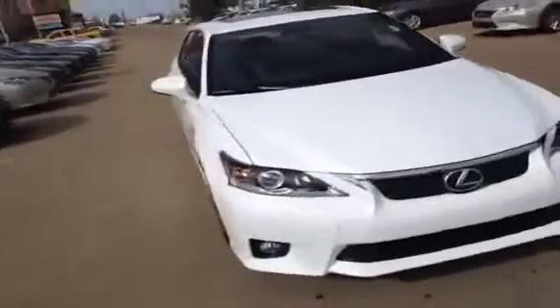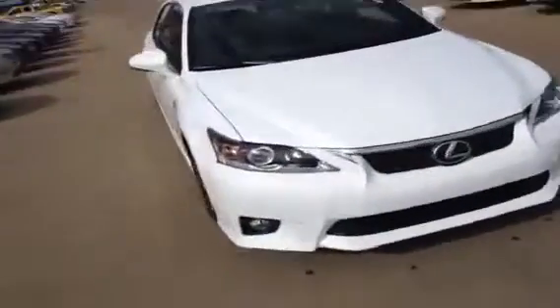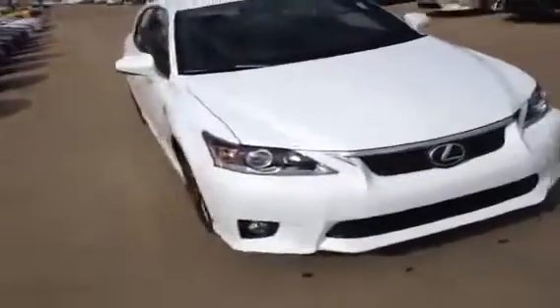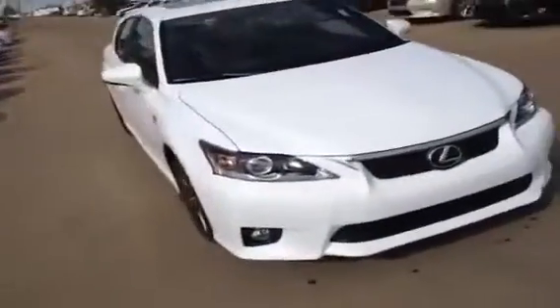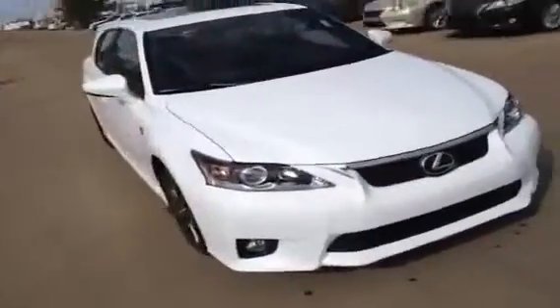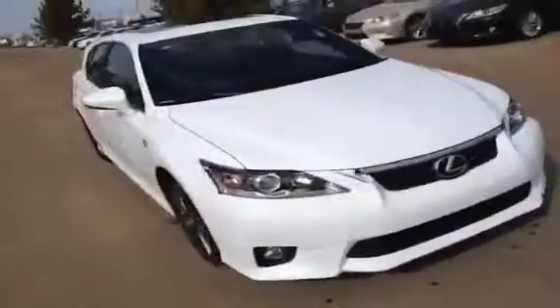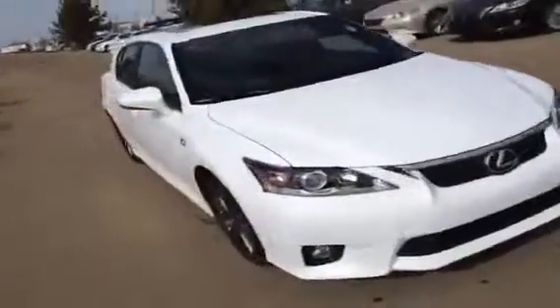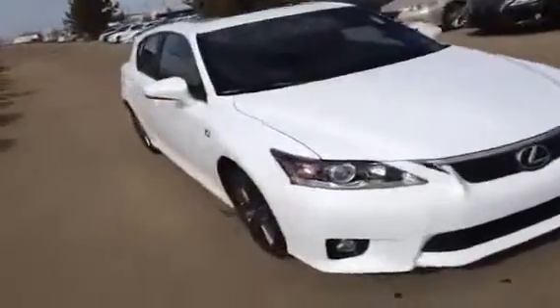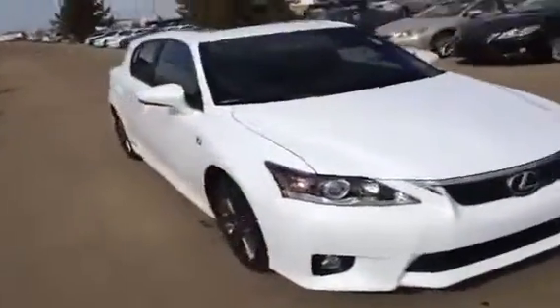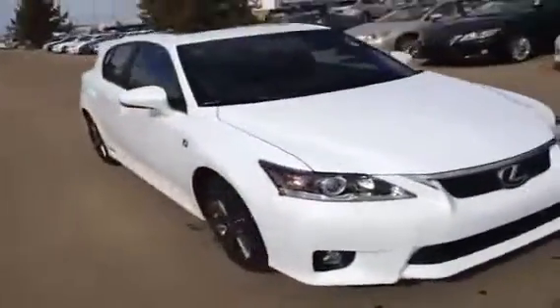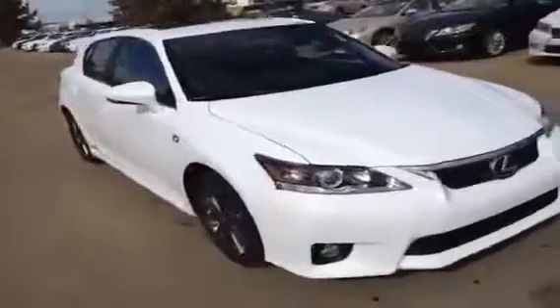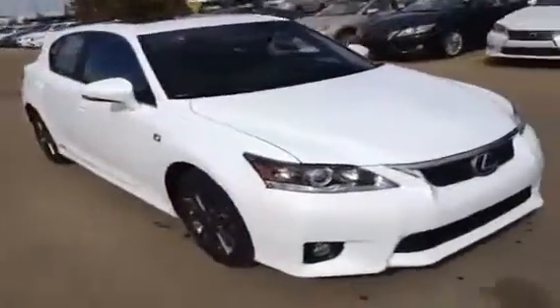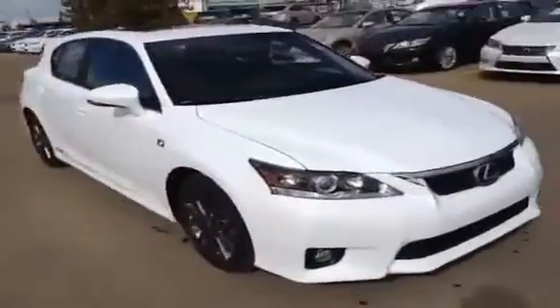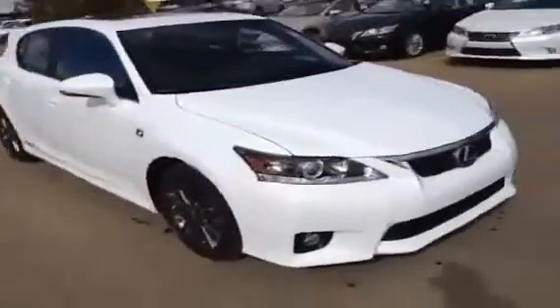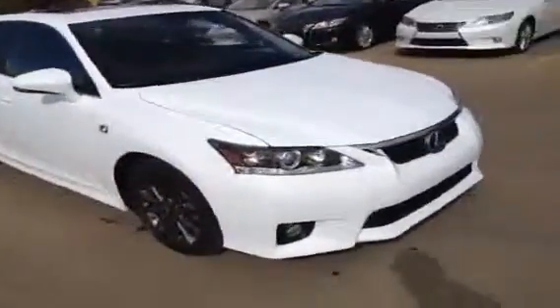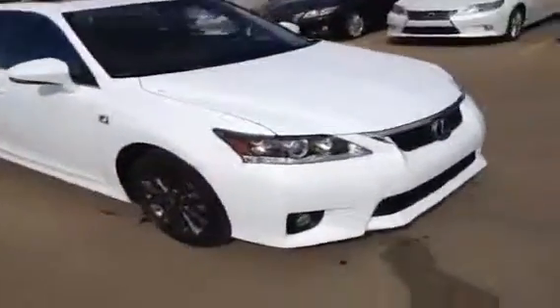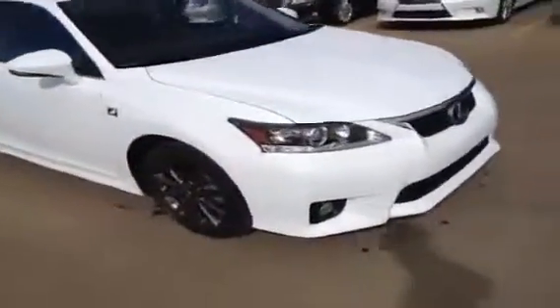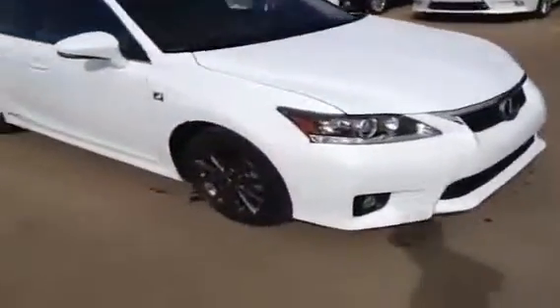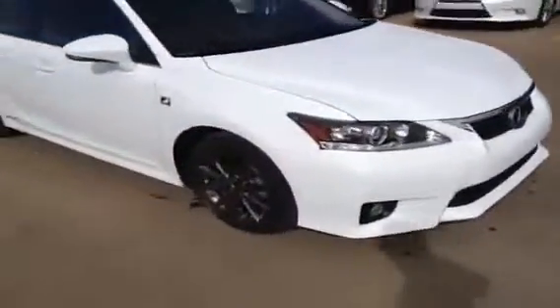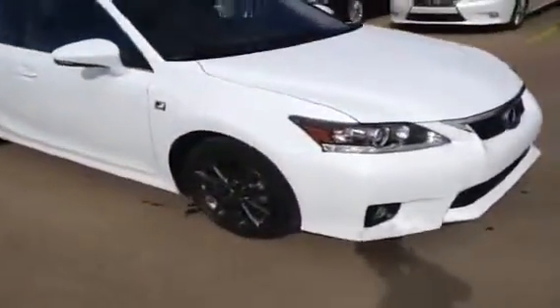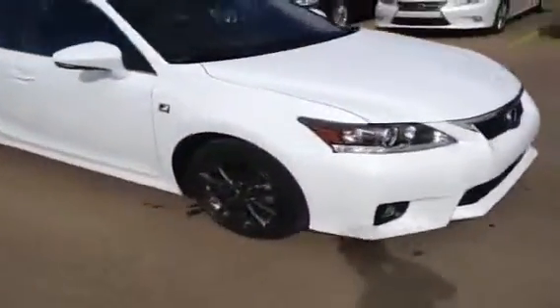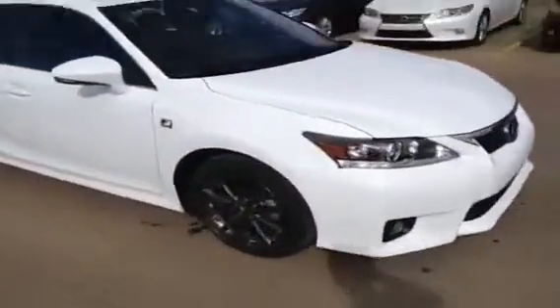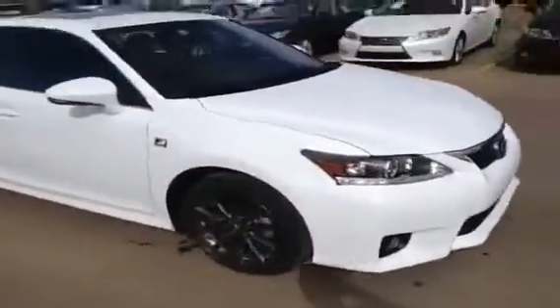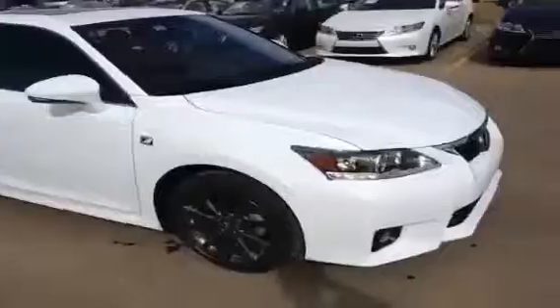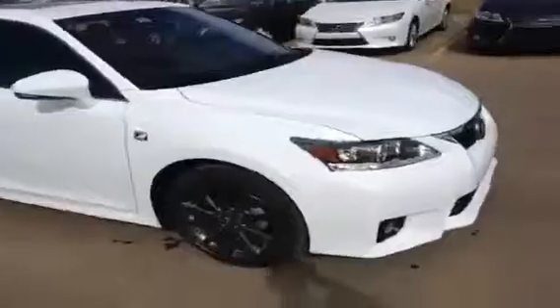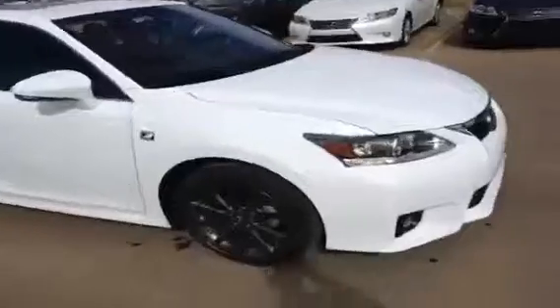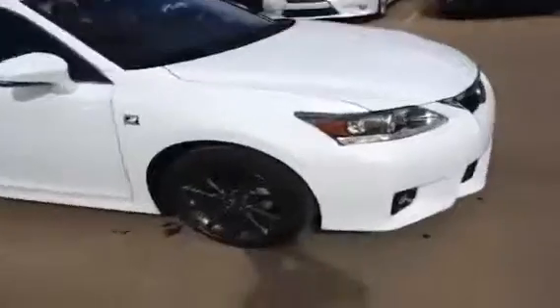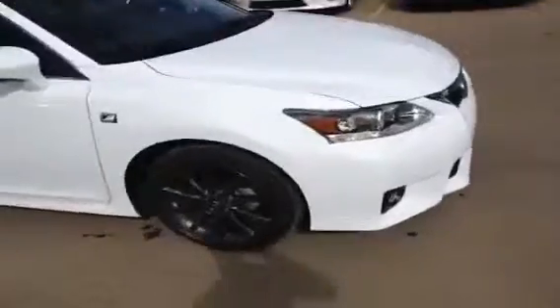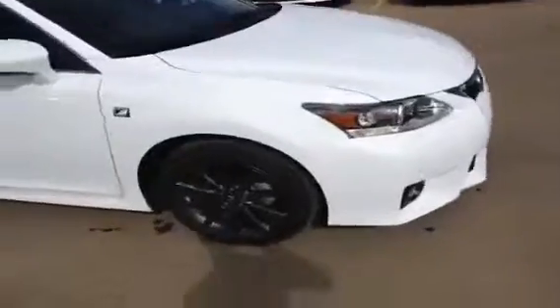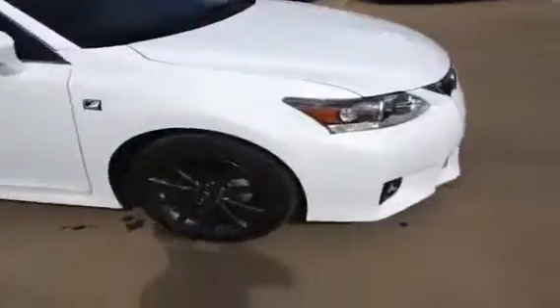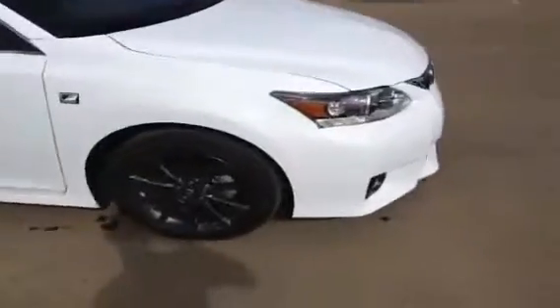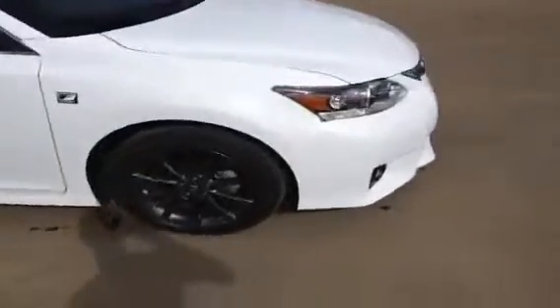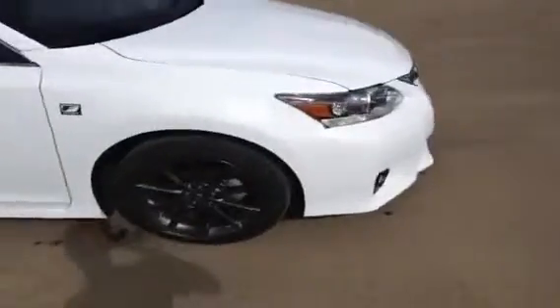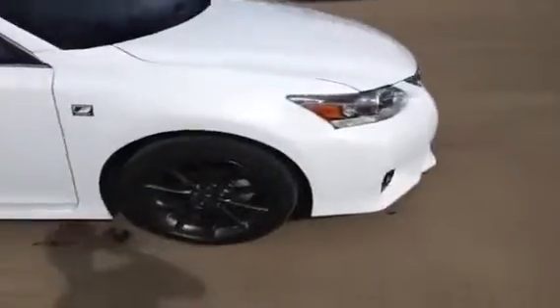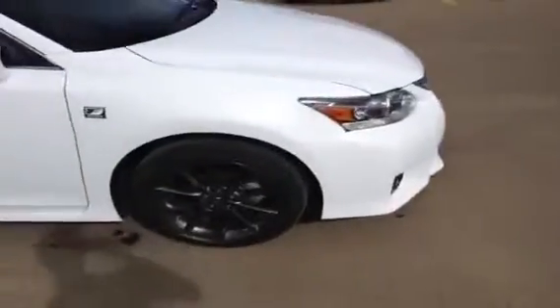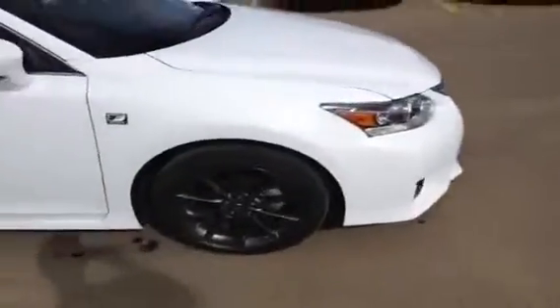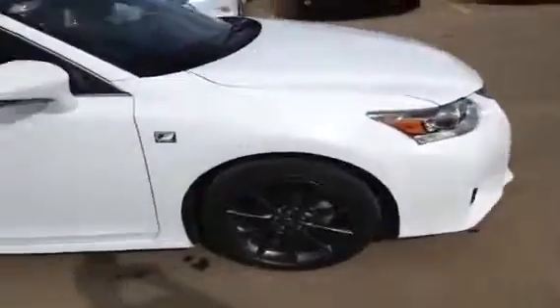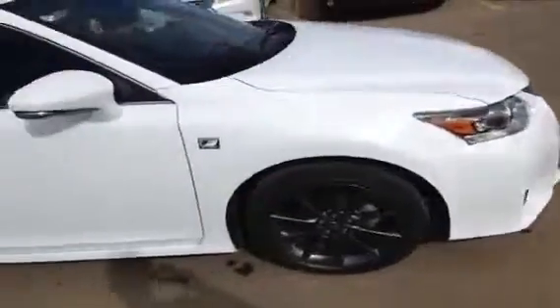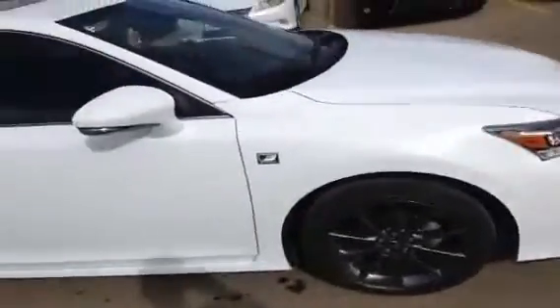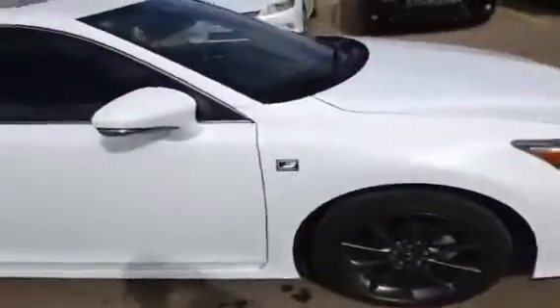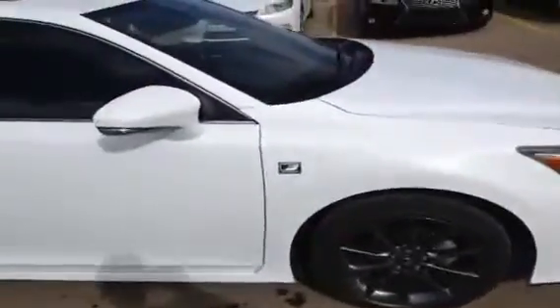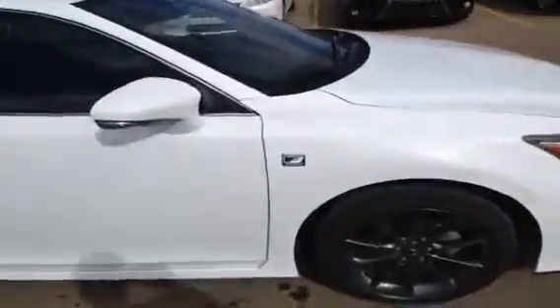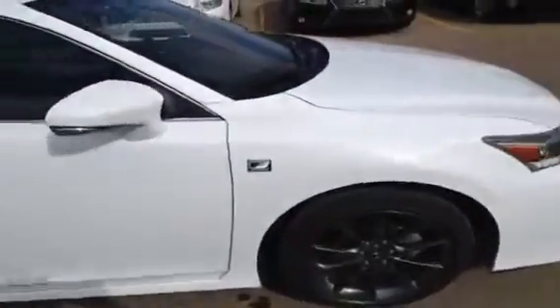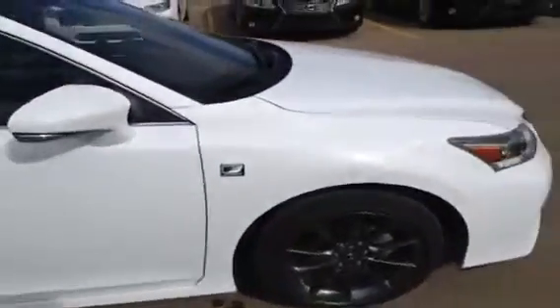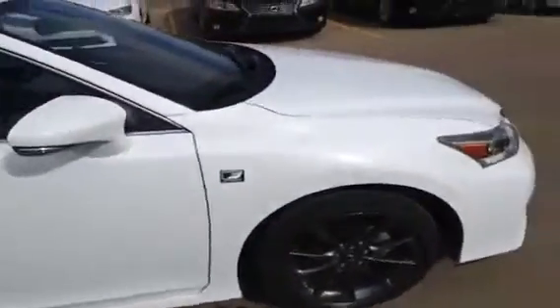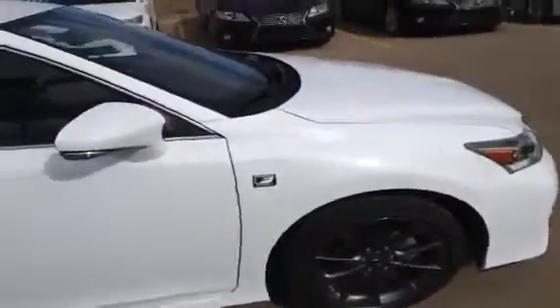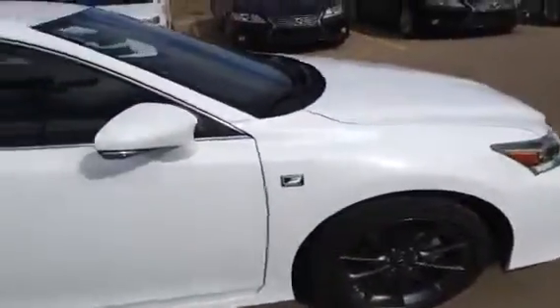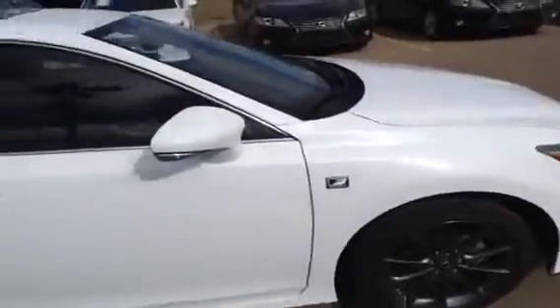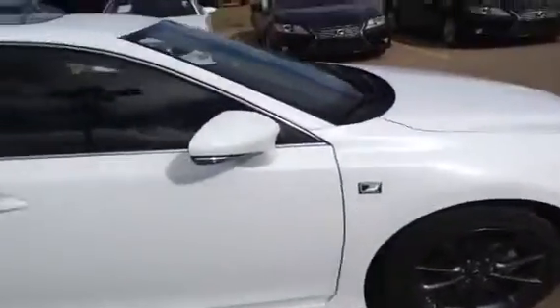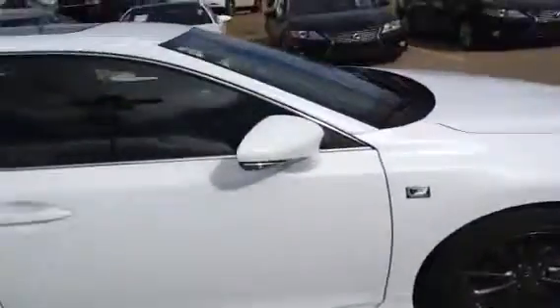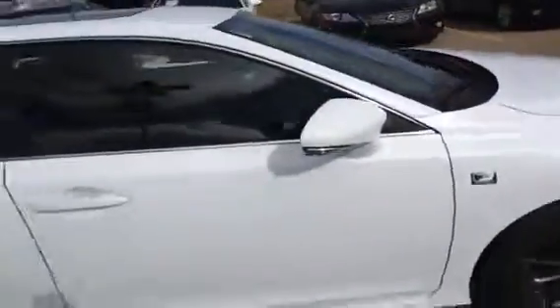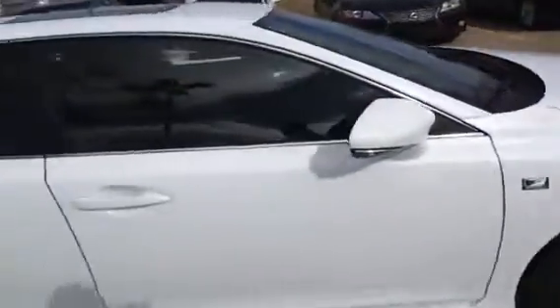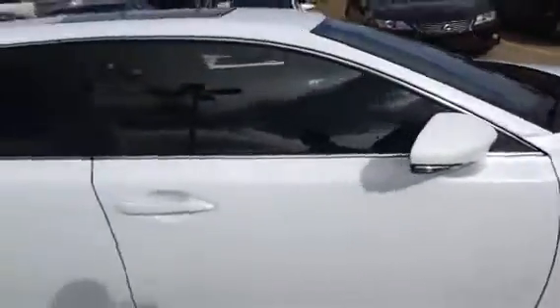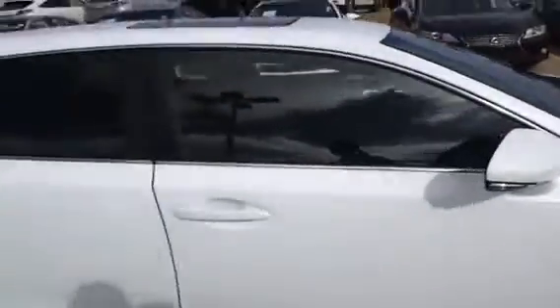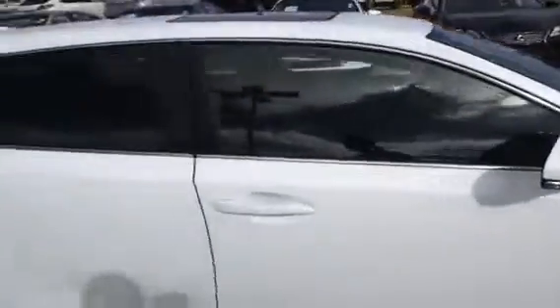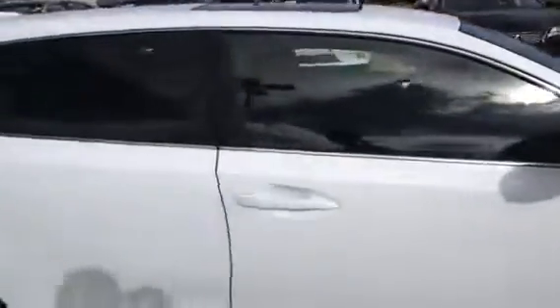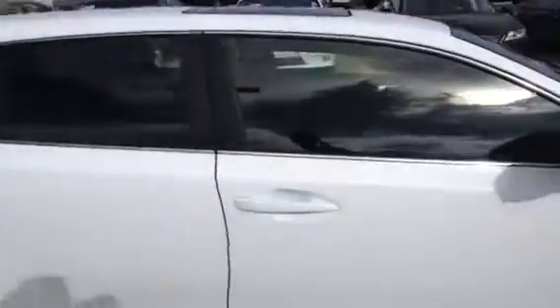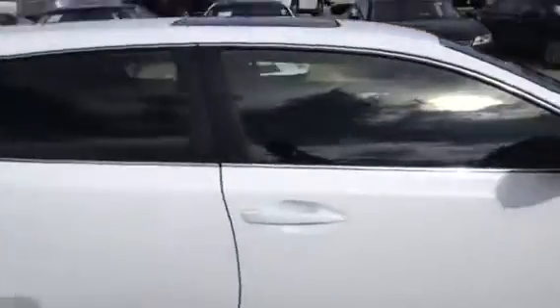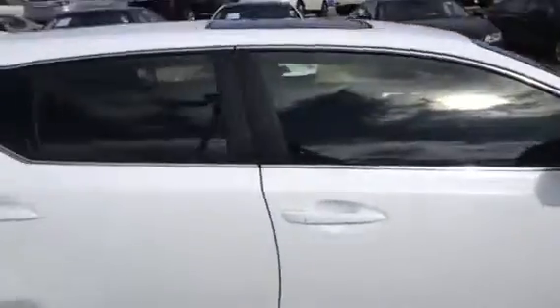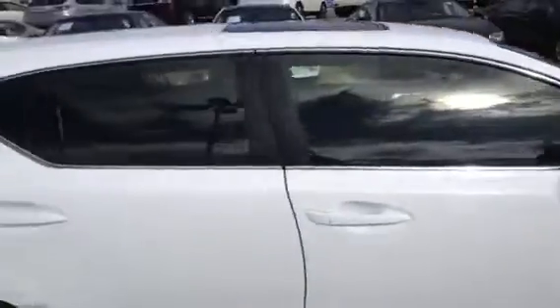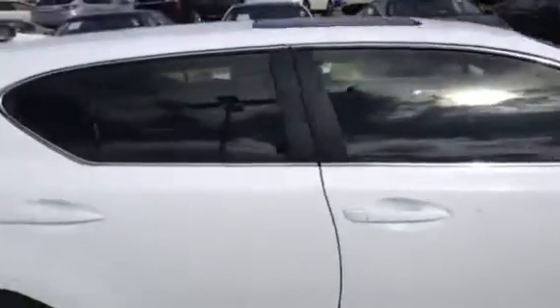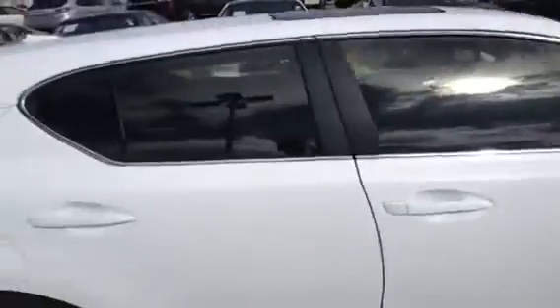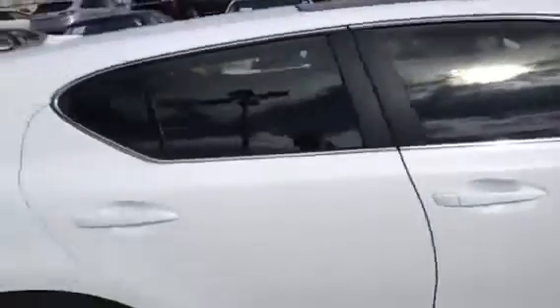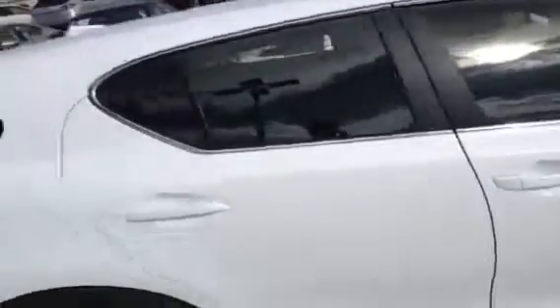This is the F-Sport package, so it does have a little bit bigger rims with a darker tint to them, the F-Sport badging, and F-Sport leather on the inside.